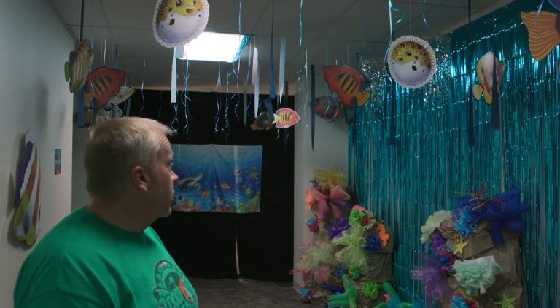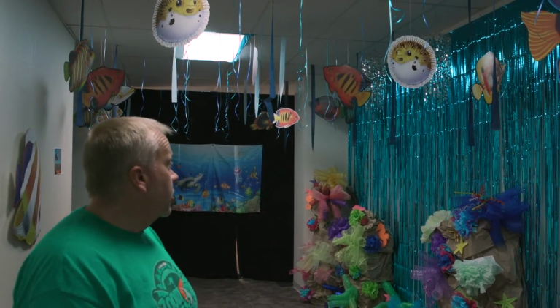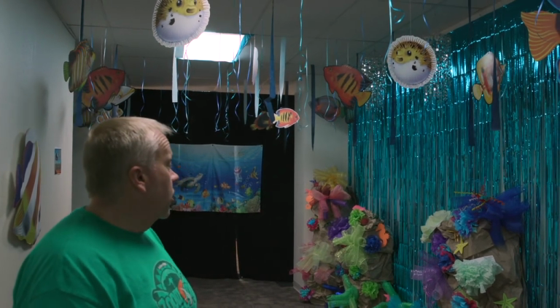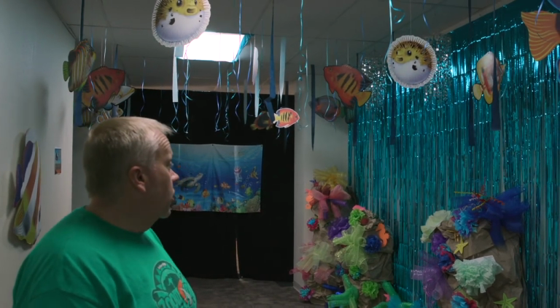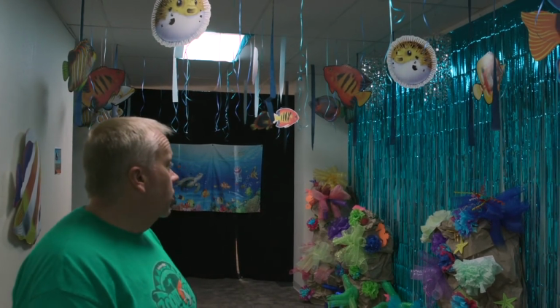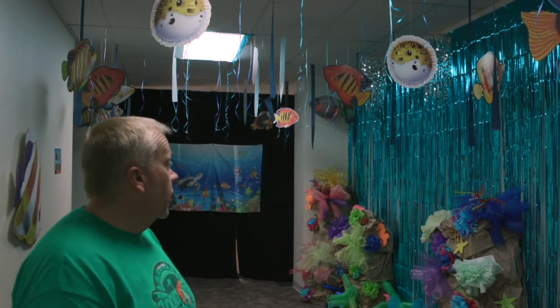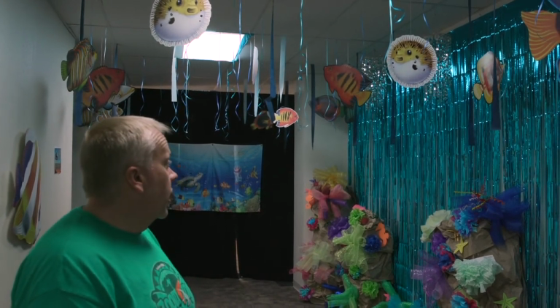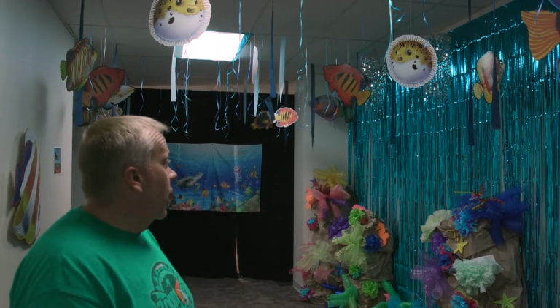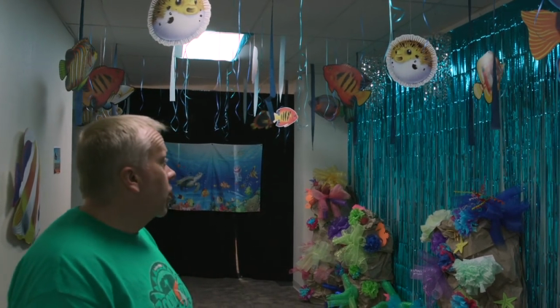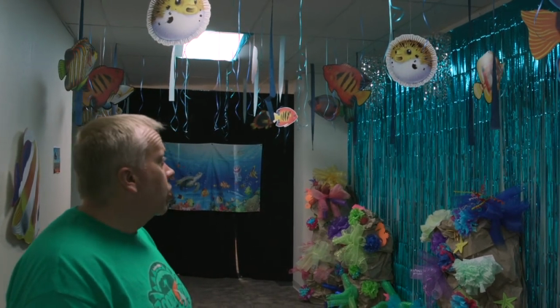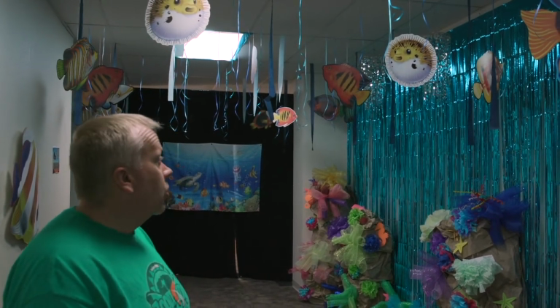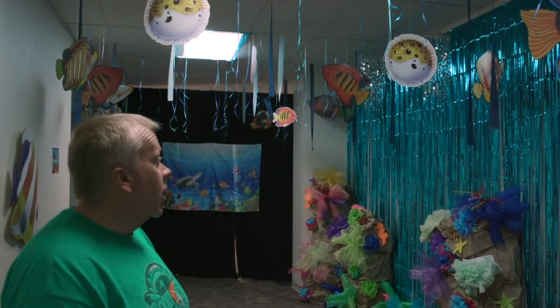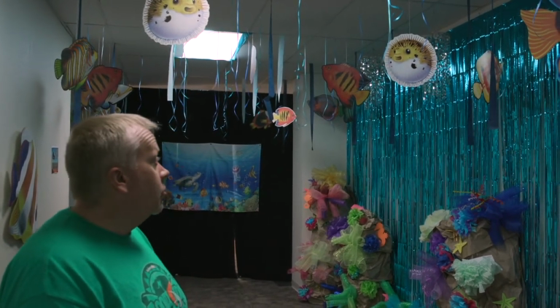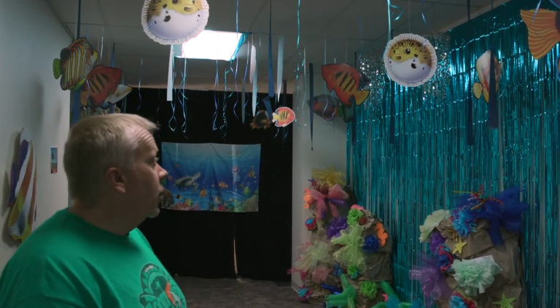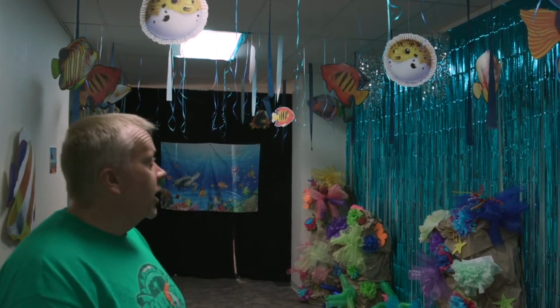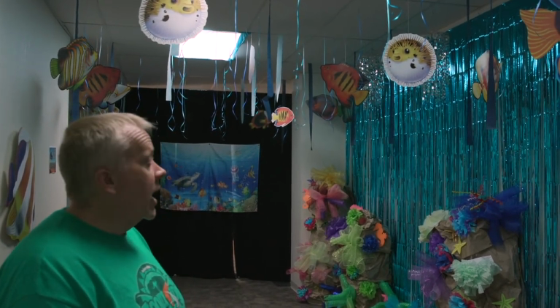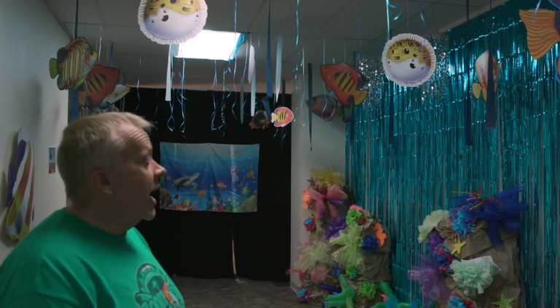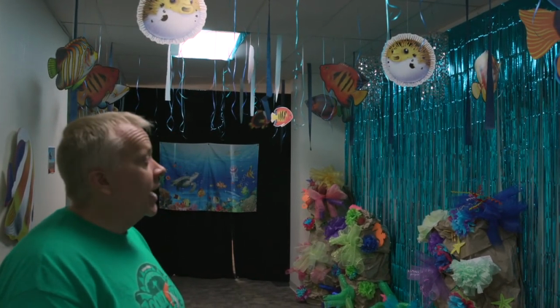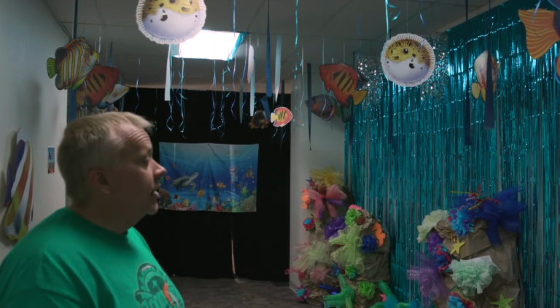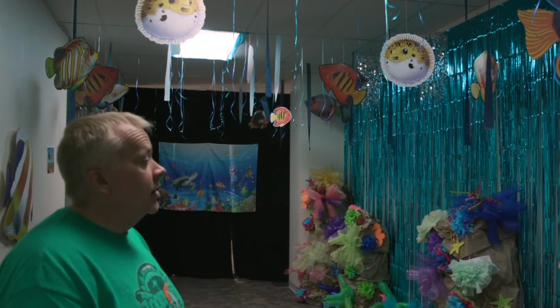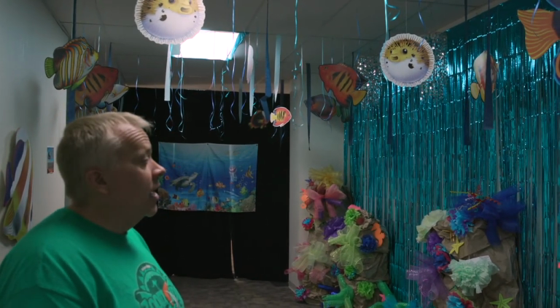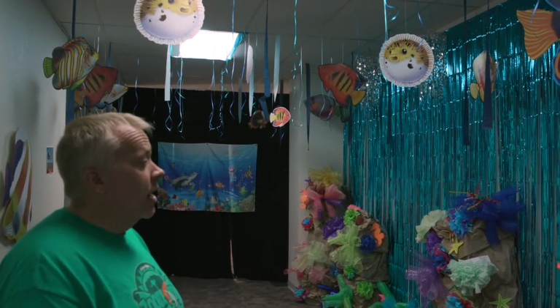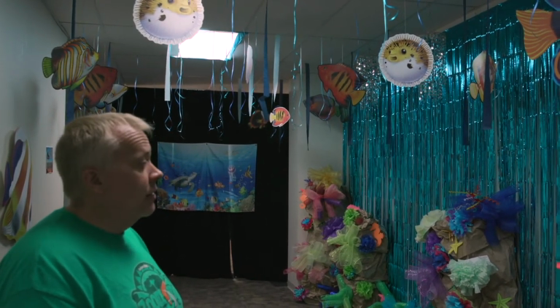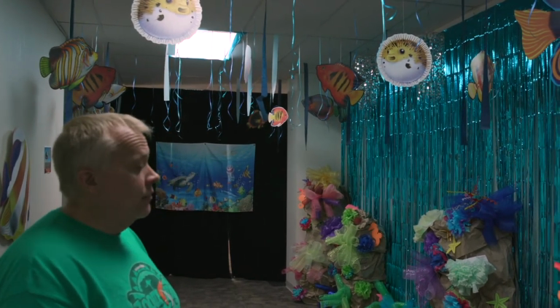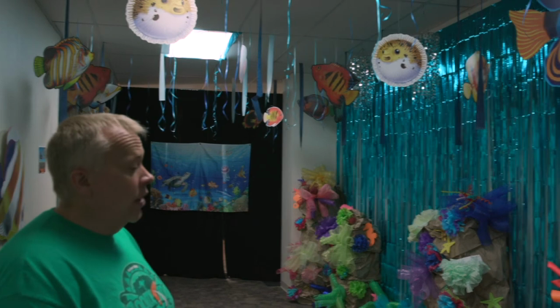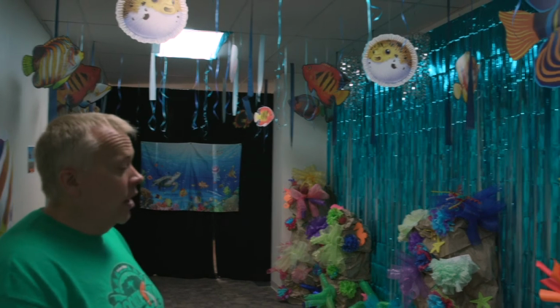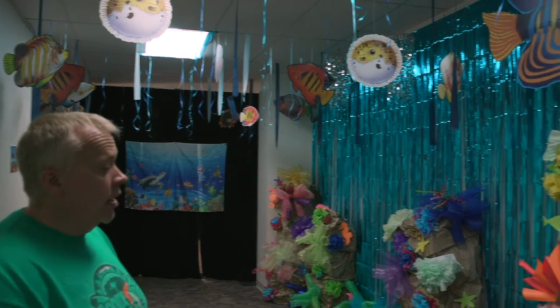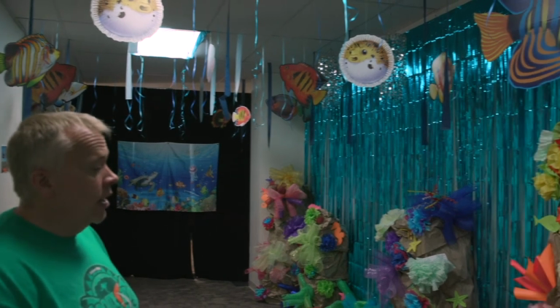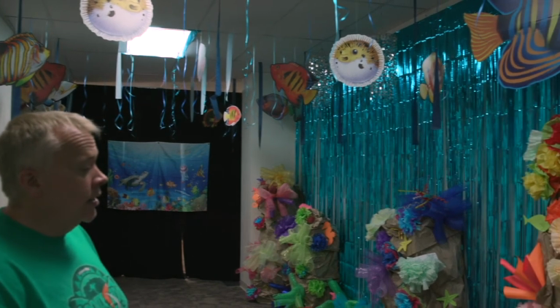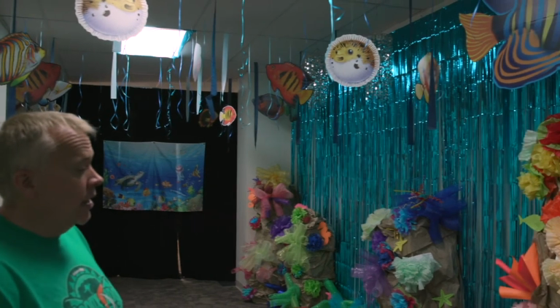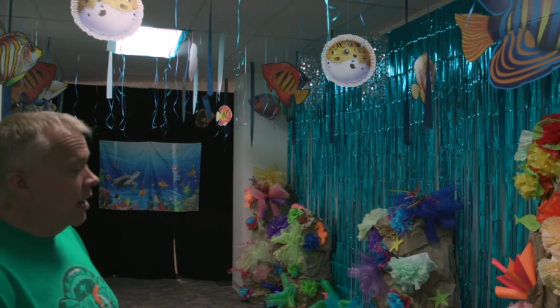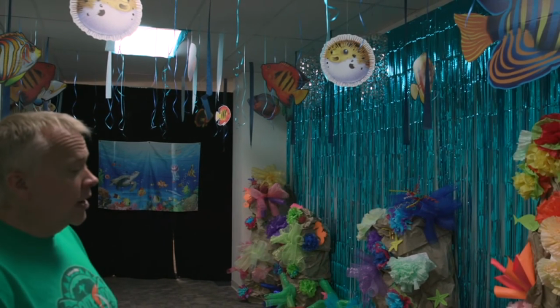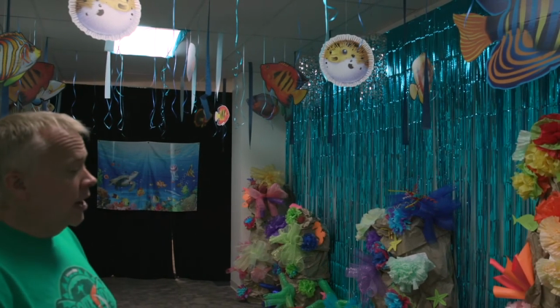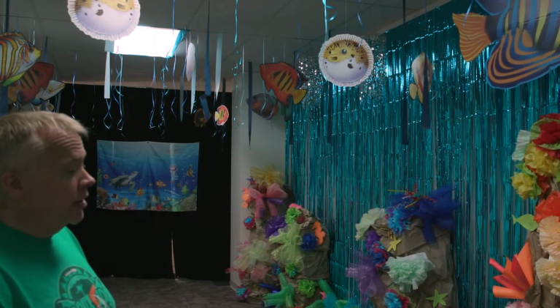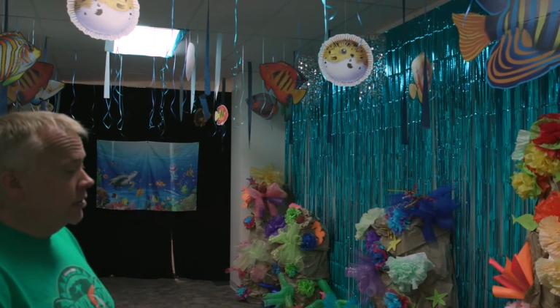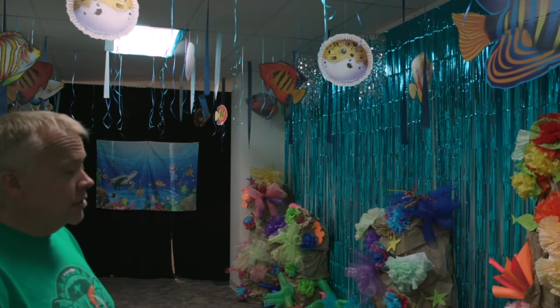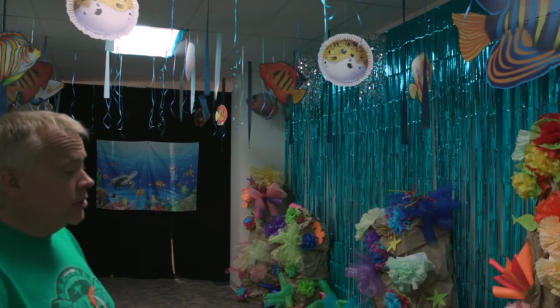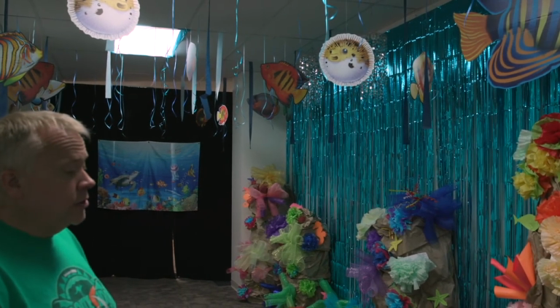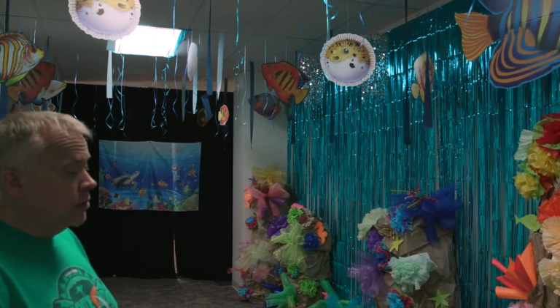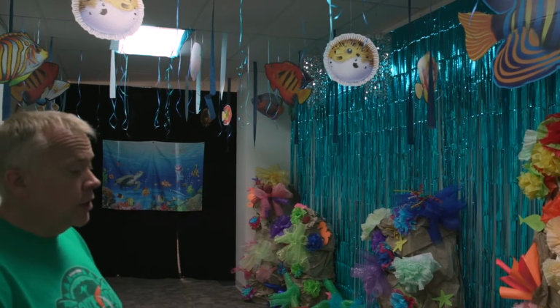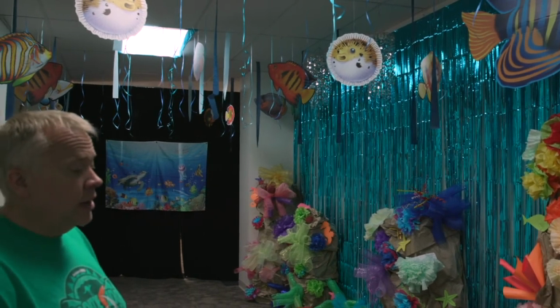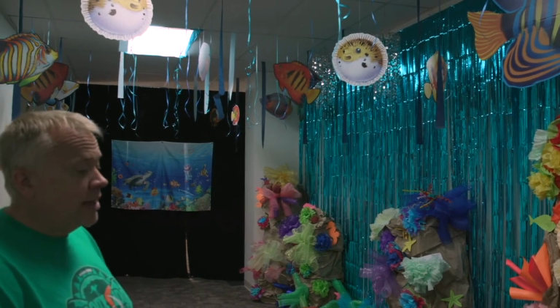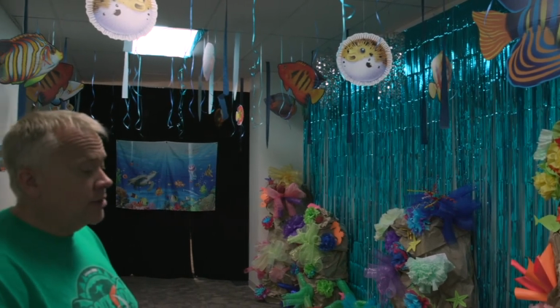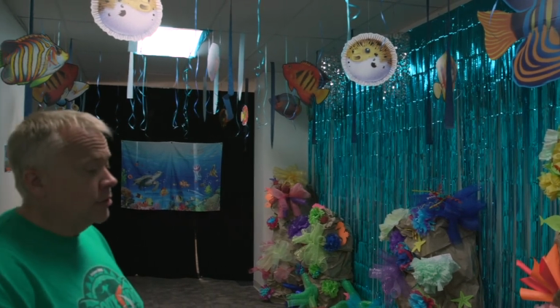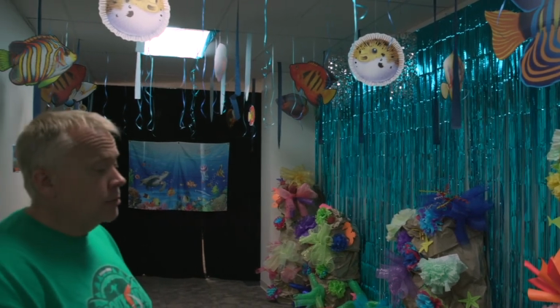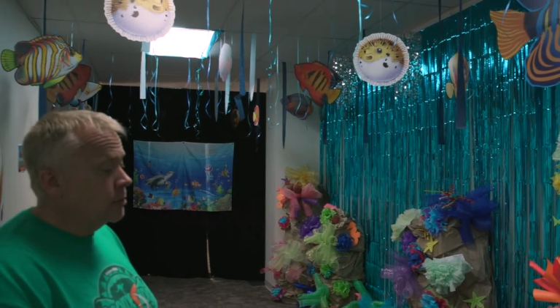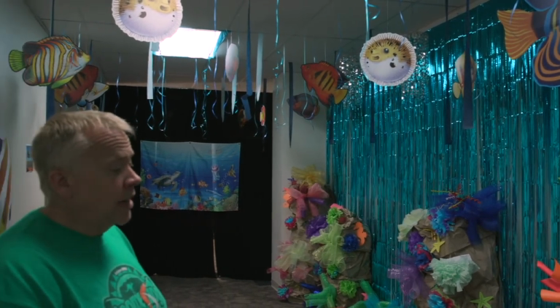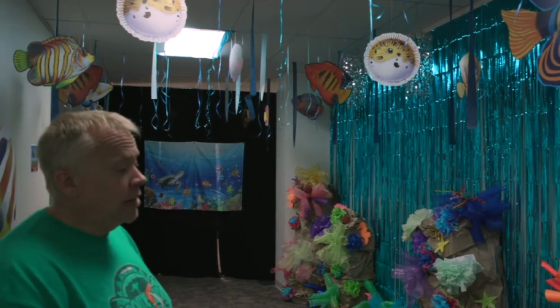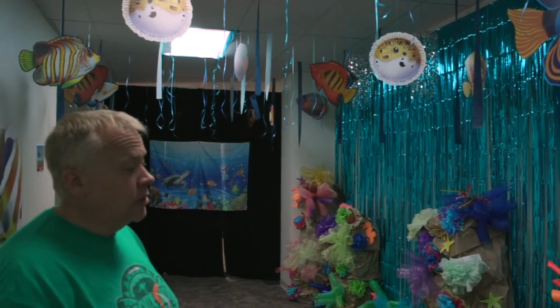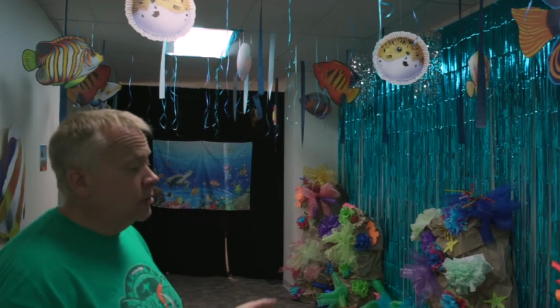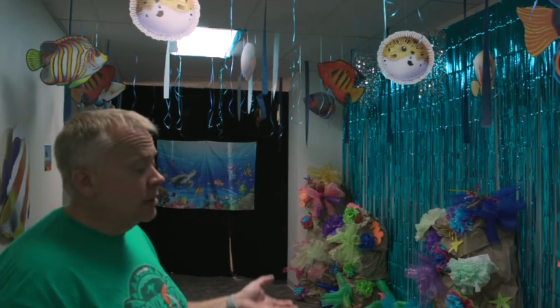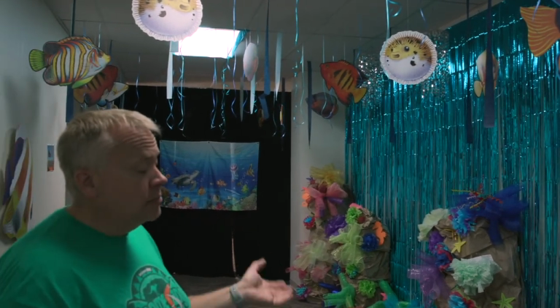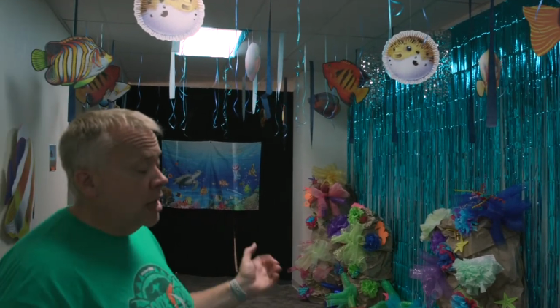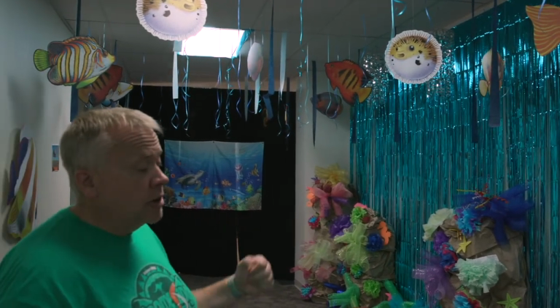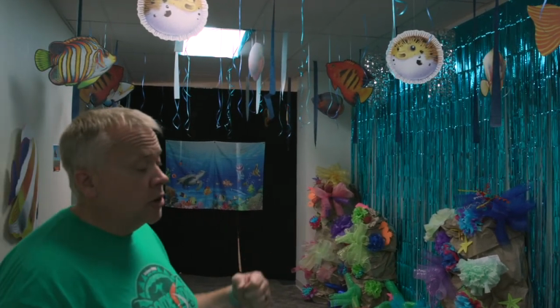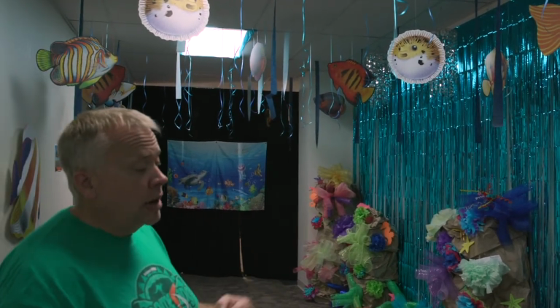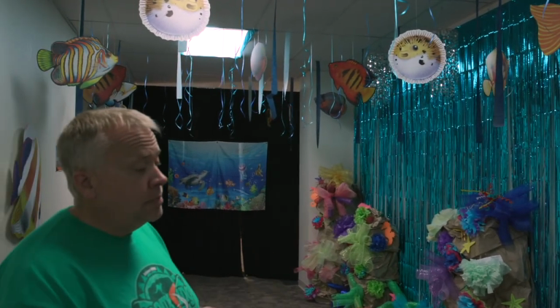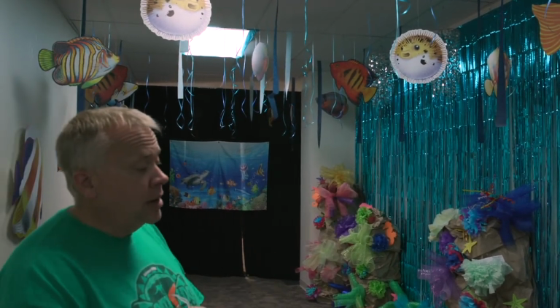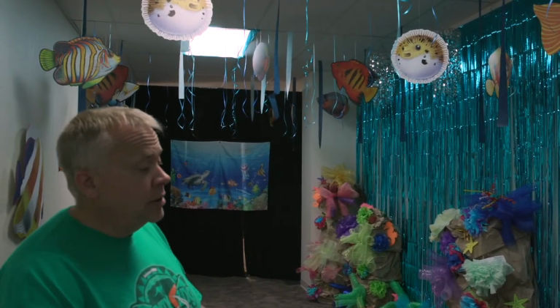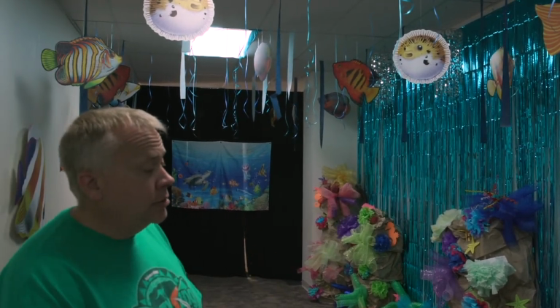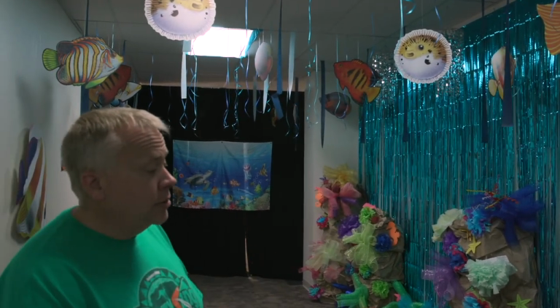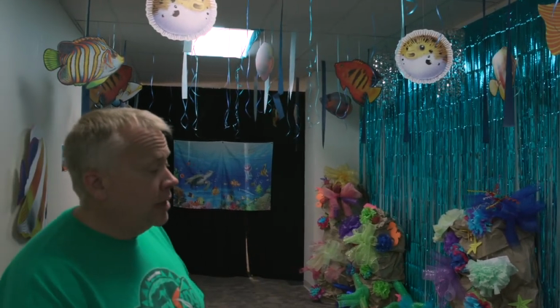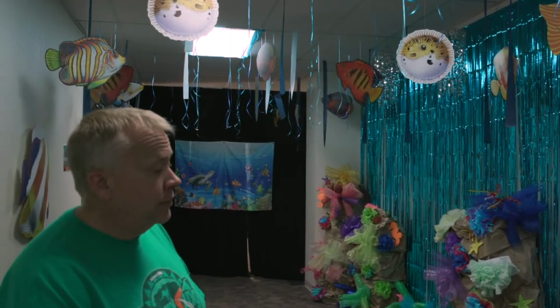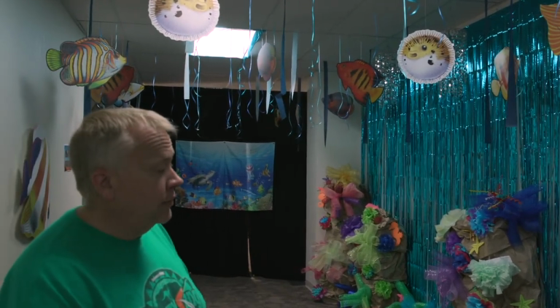It's a great way to add a lot of fun and a lot of color to your classrooms by doing the Great Barrier Reef theme.